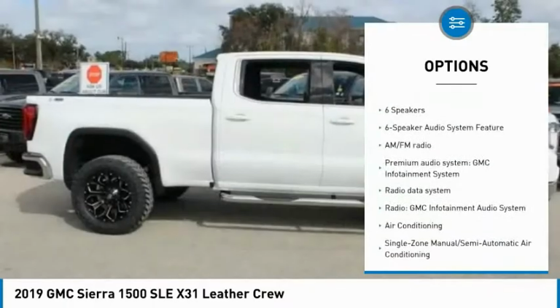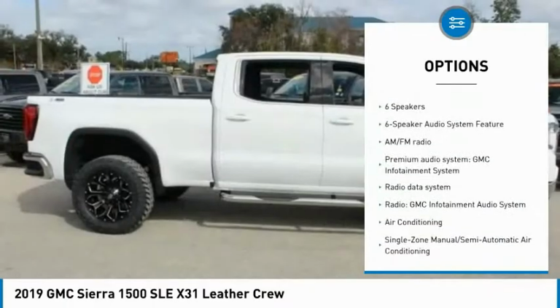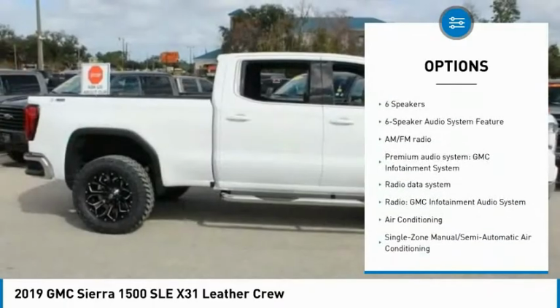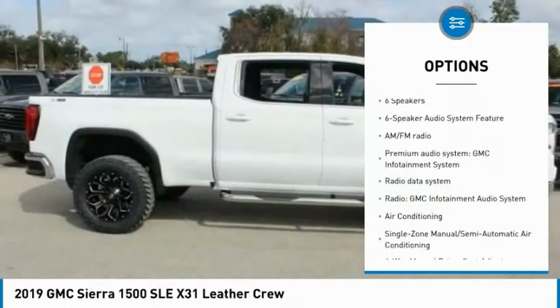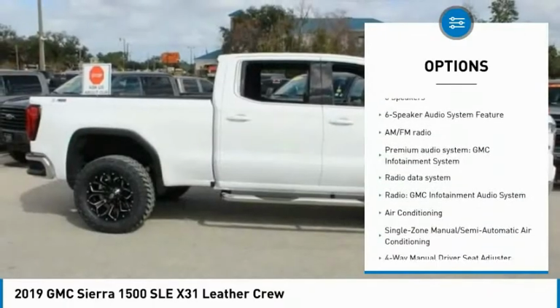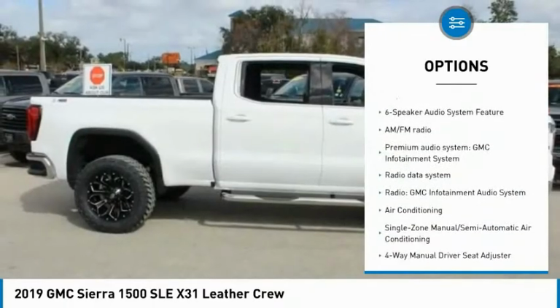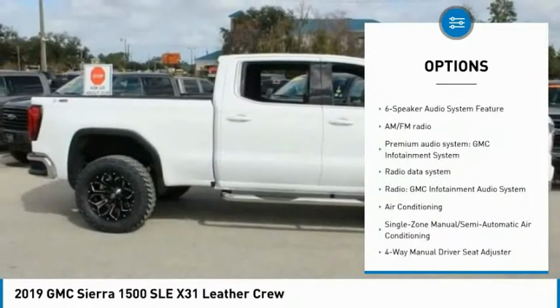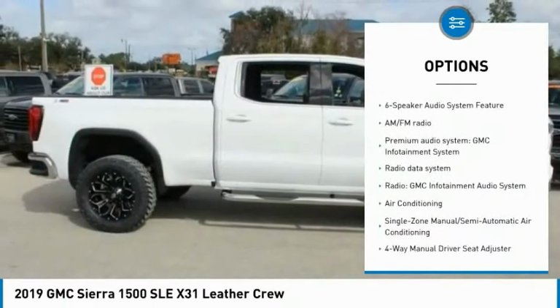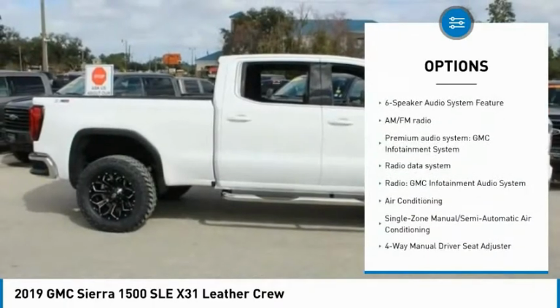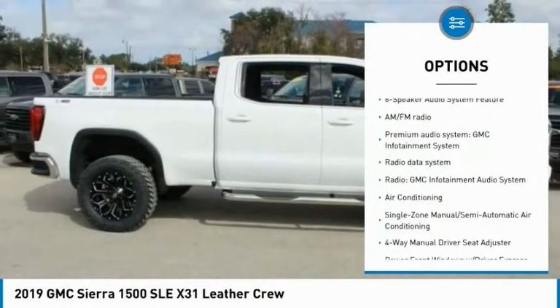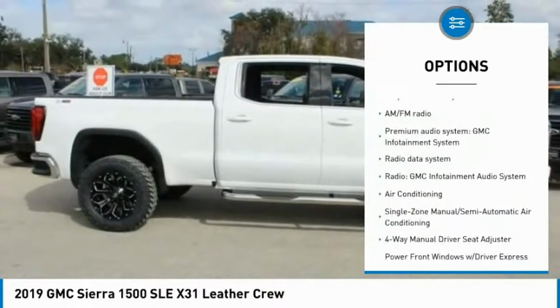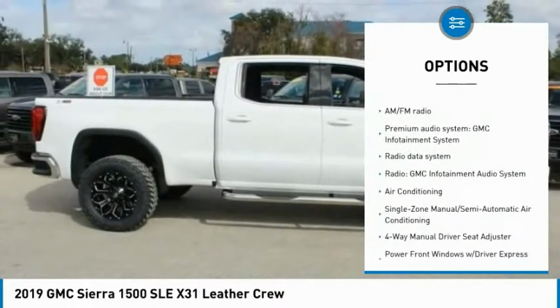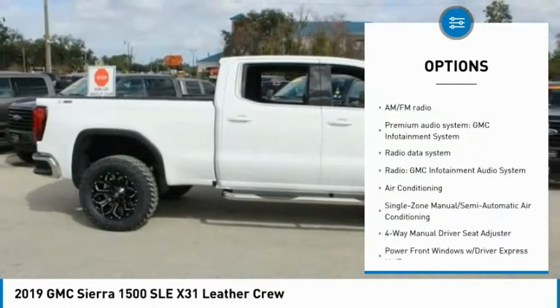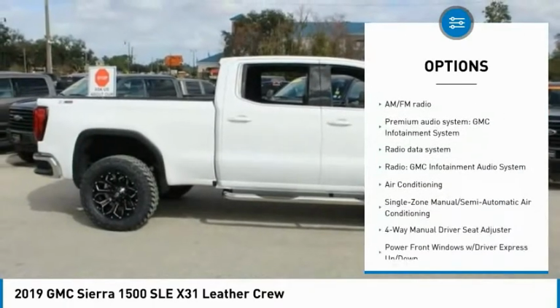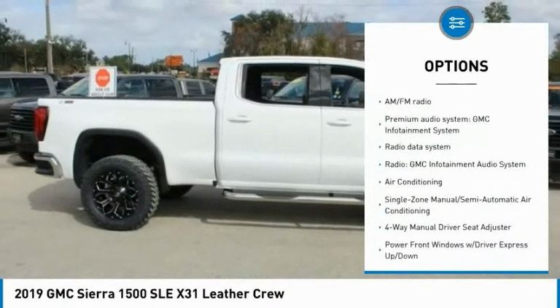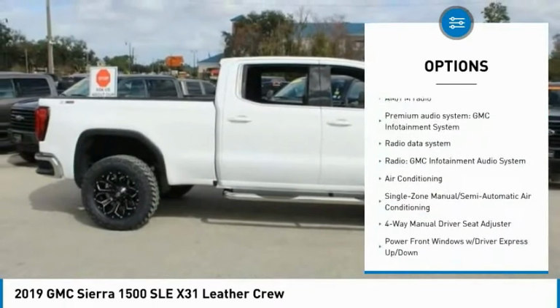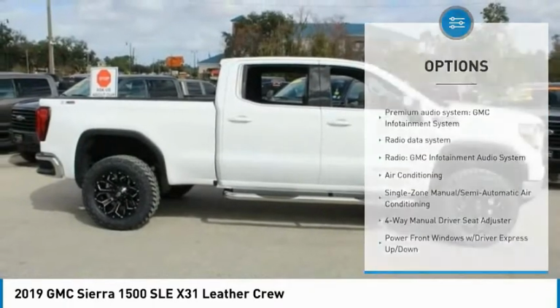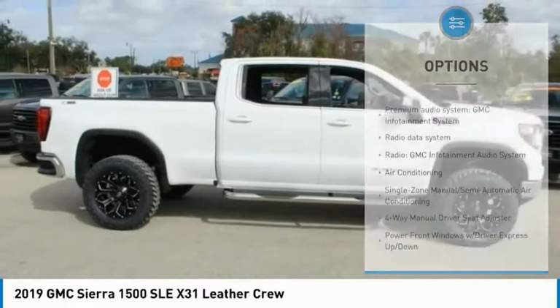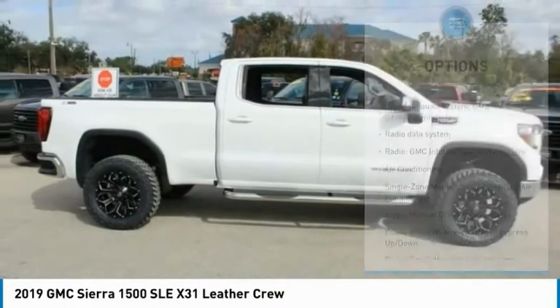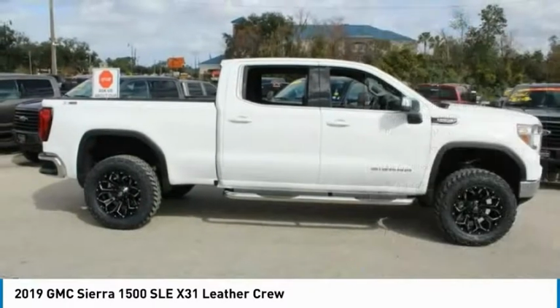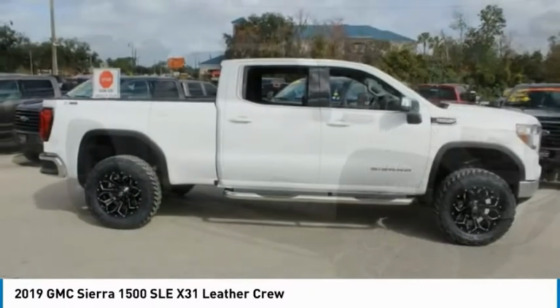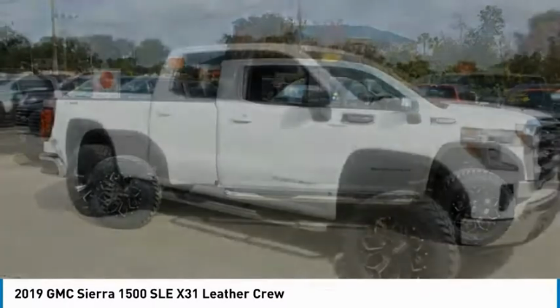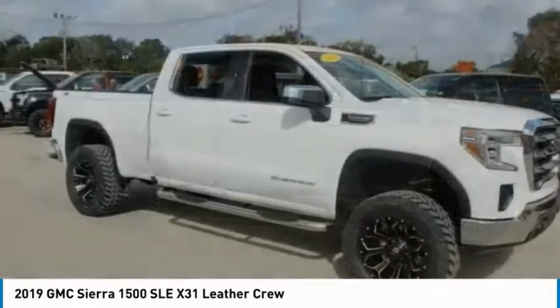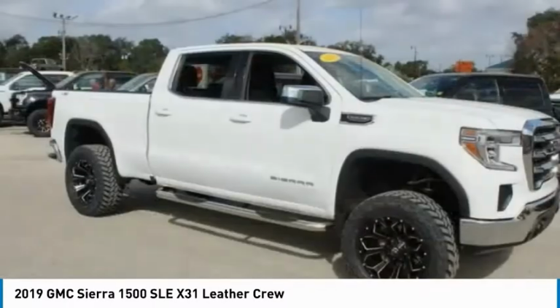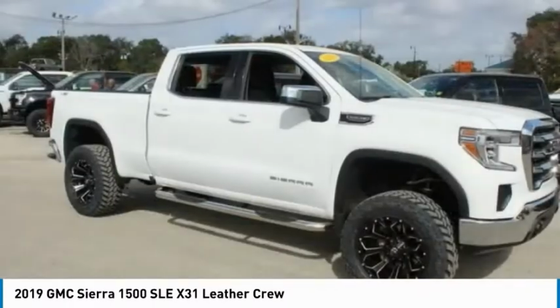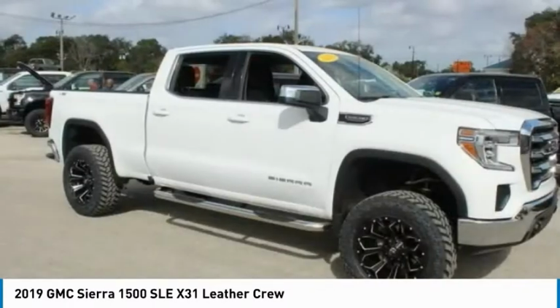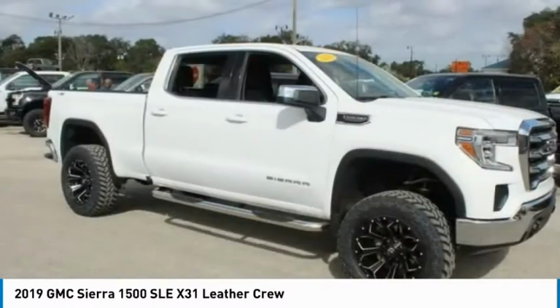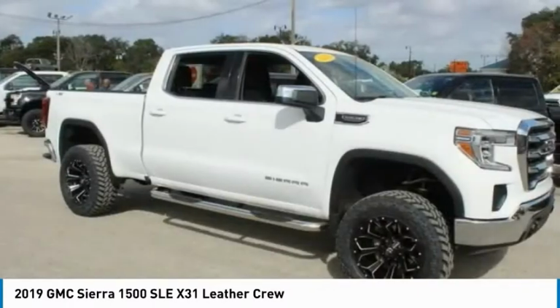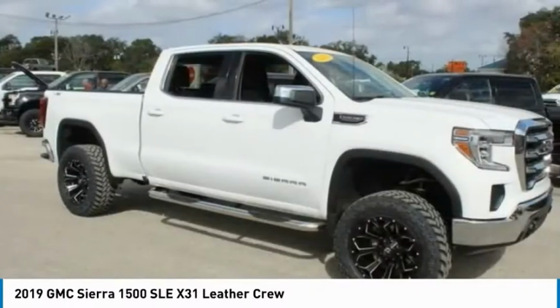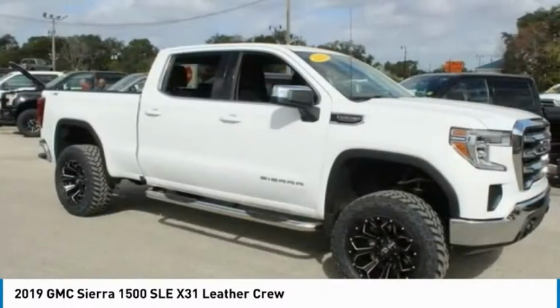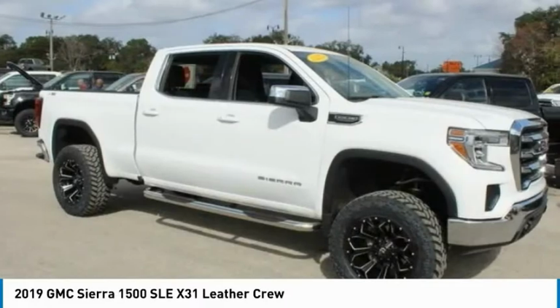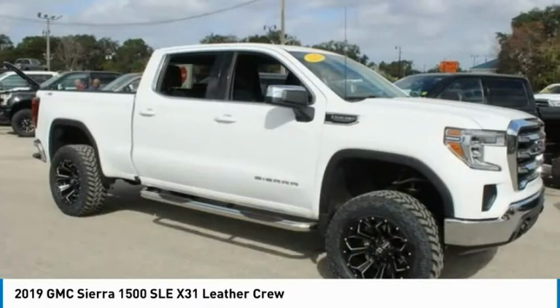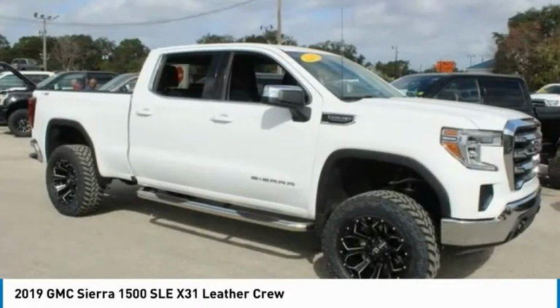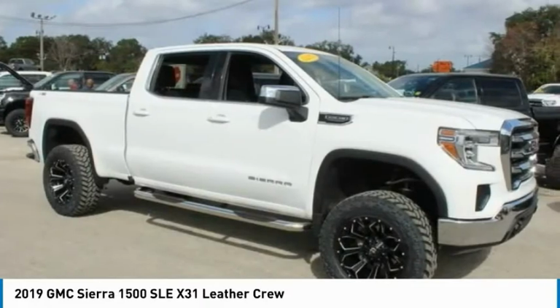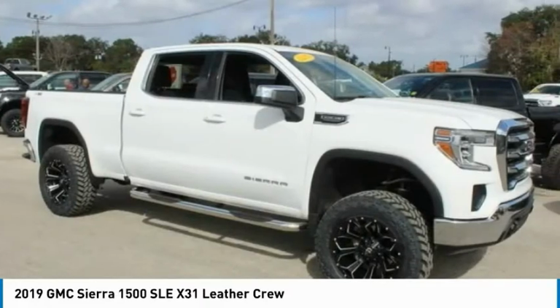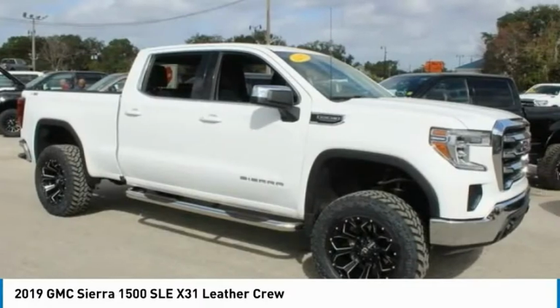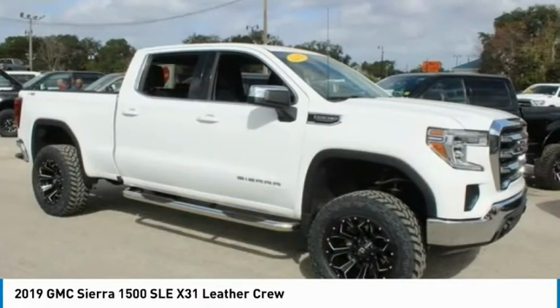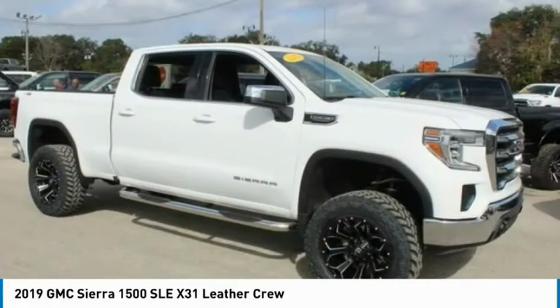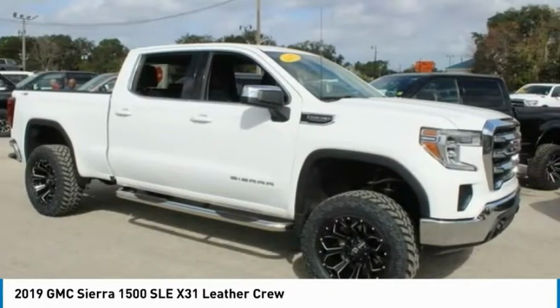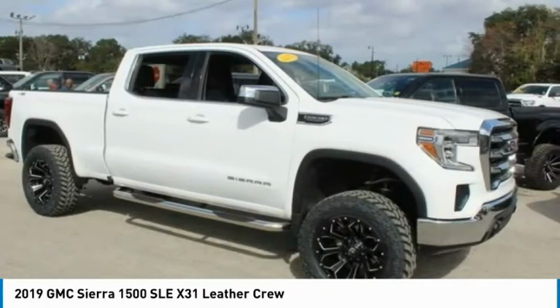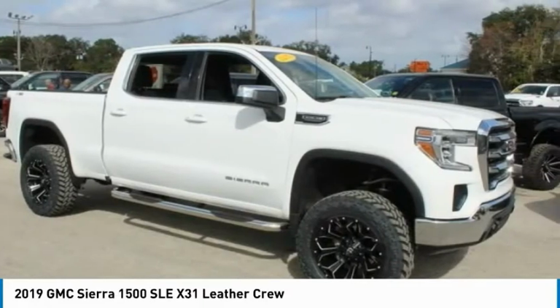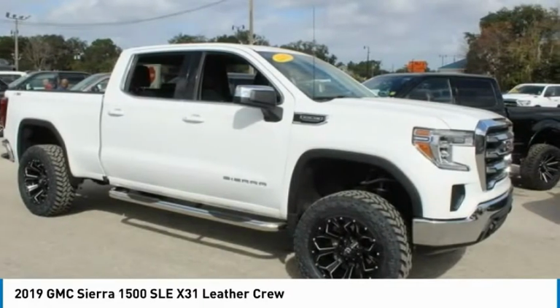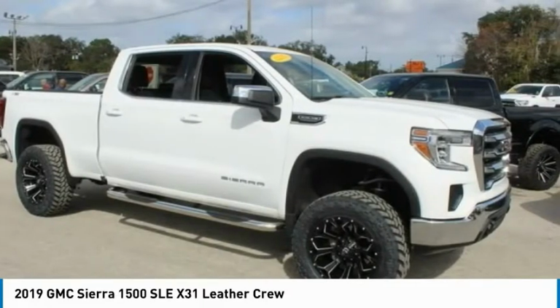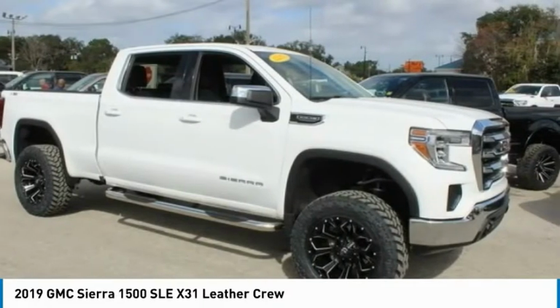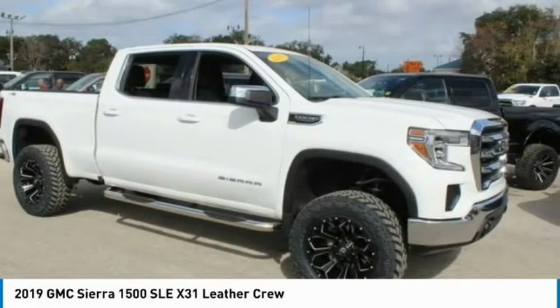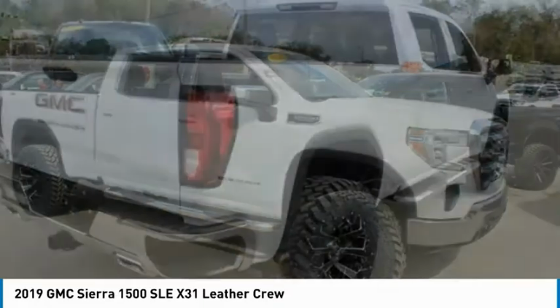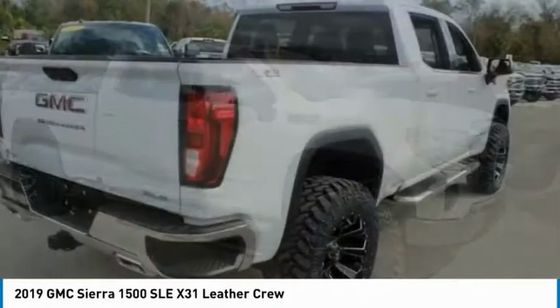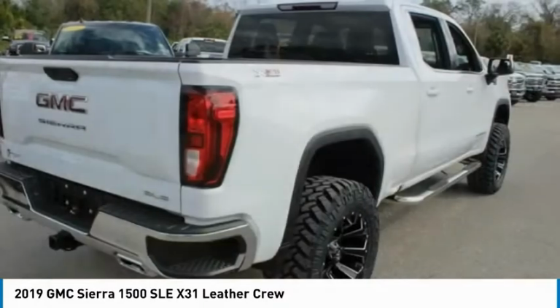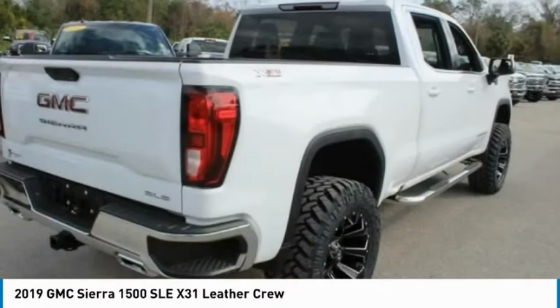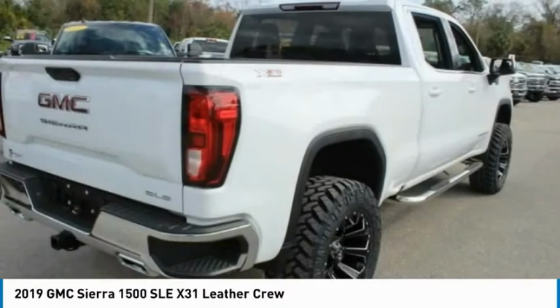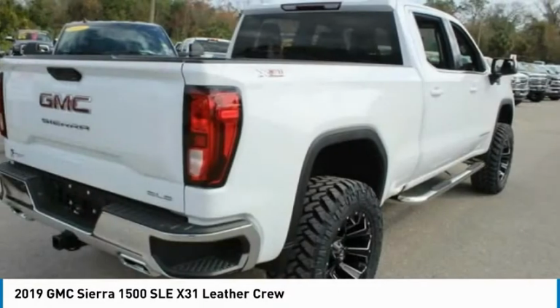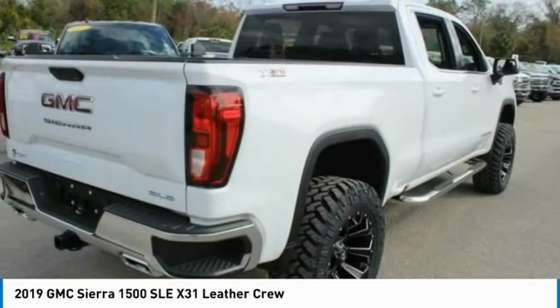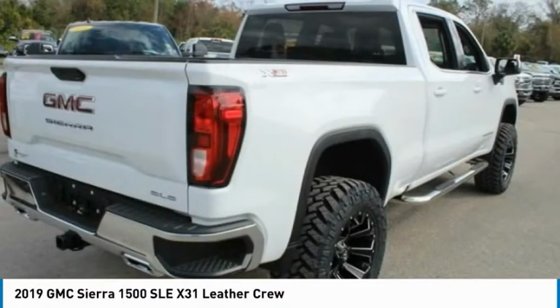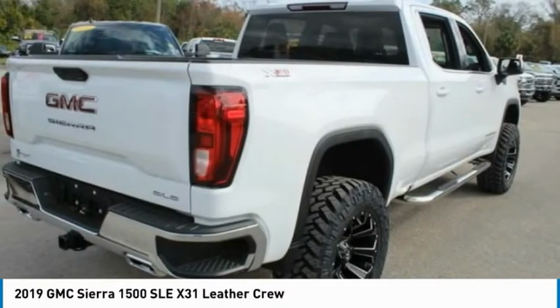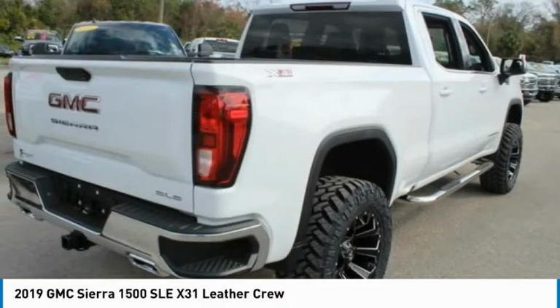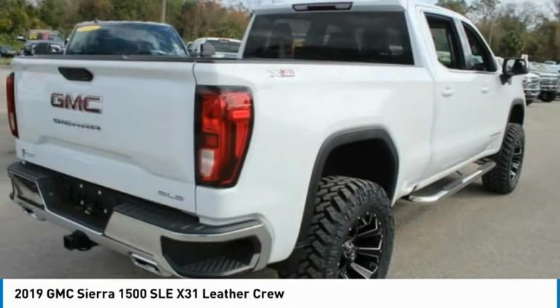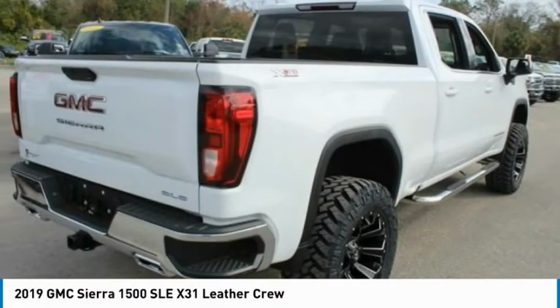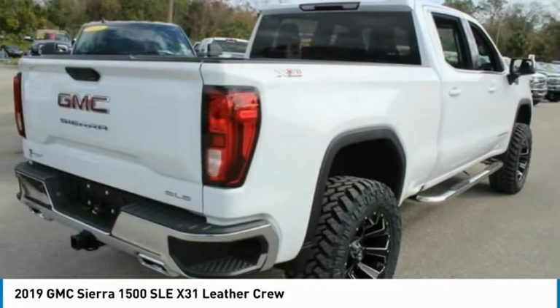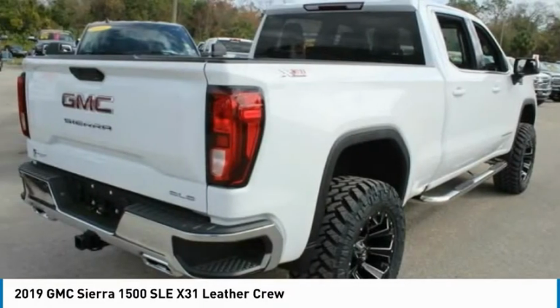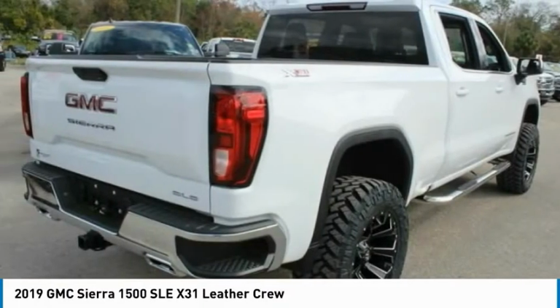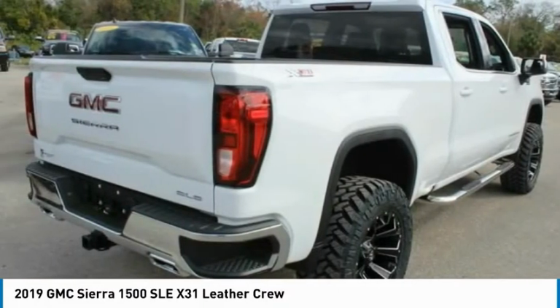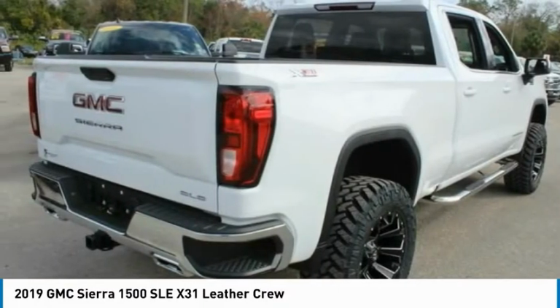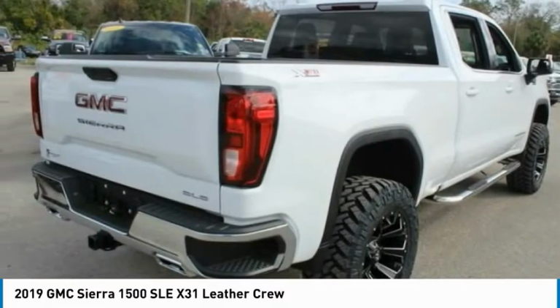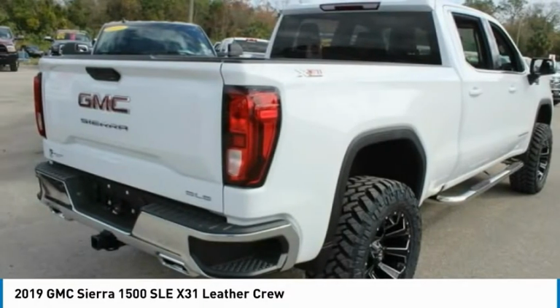Rear step bumper, front wheel independent suspension, speed control, four-wheel disc brakes, steering wheel audio controls.